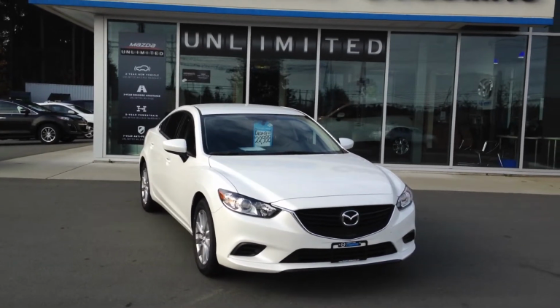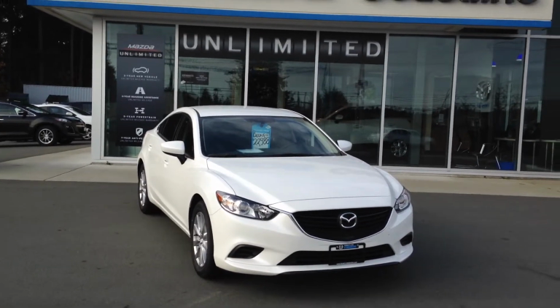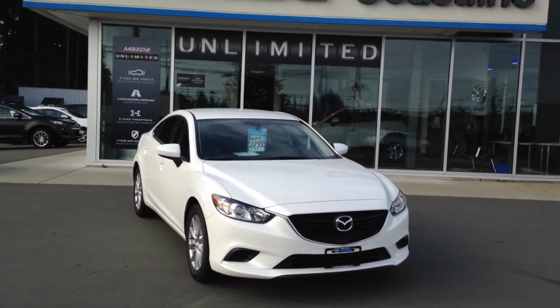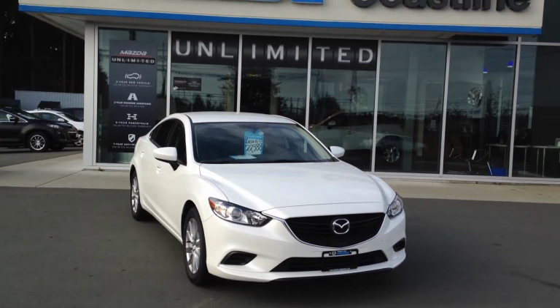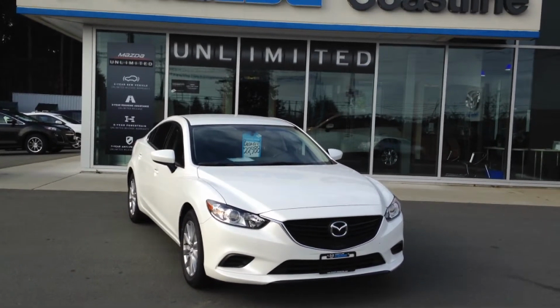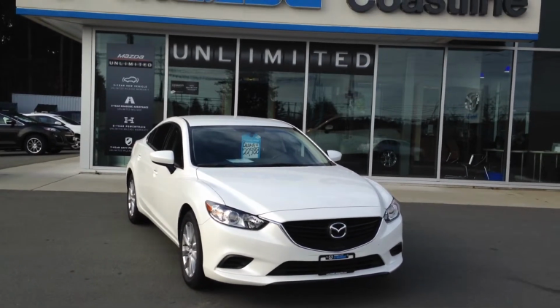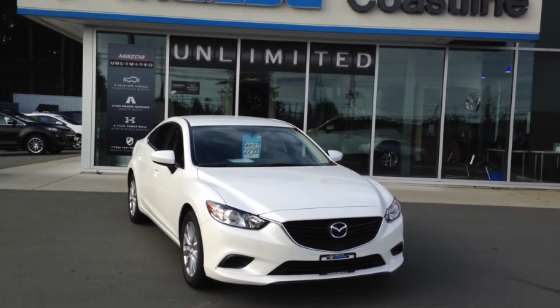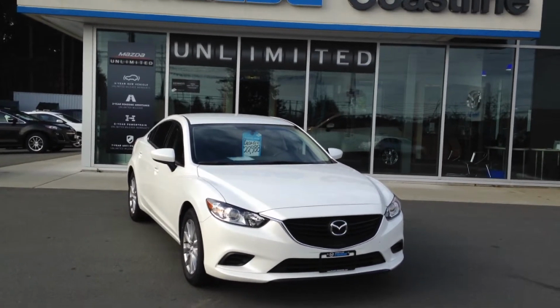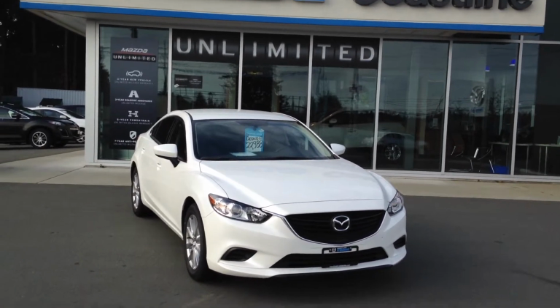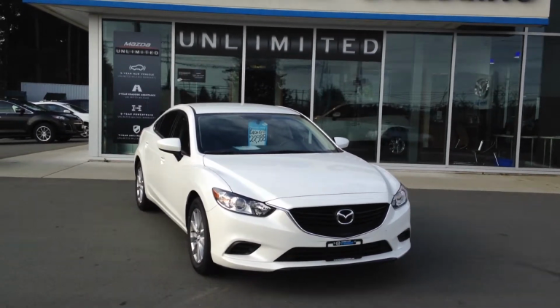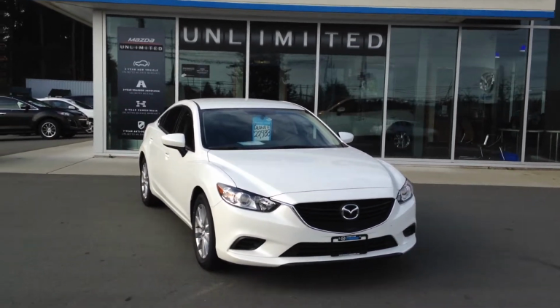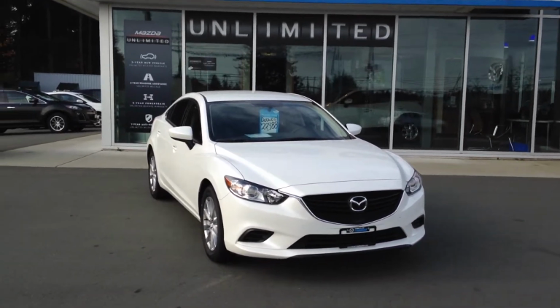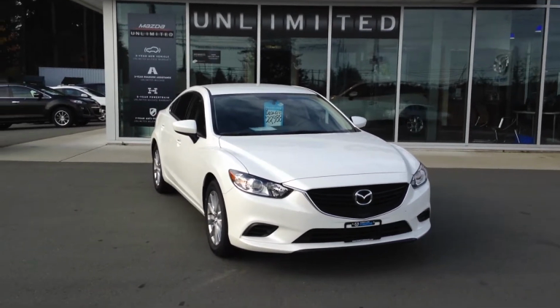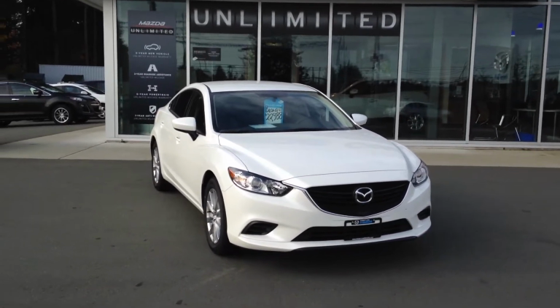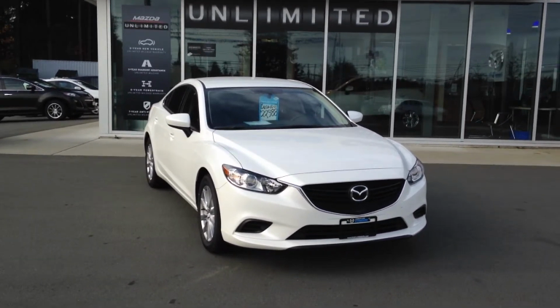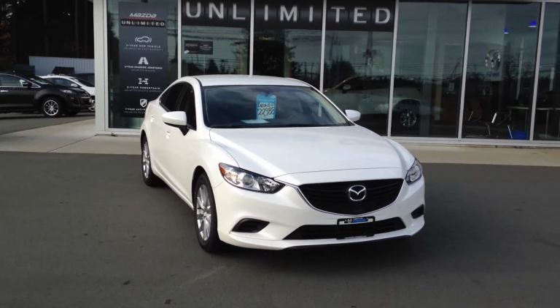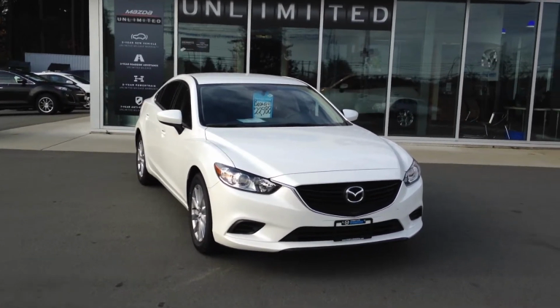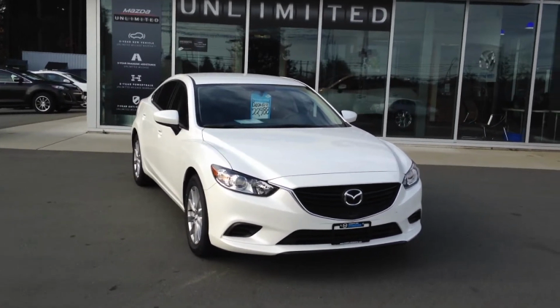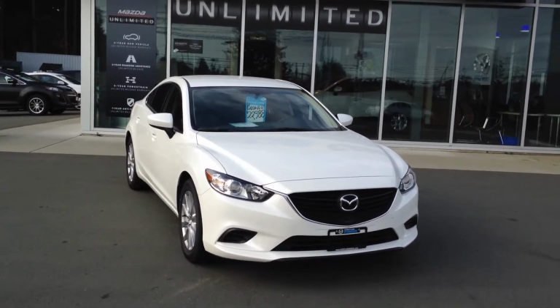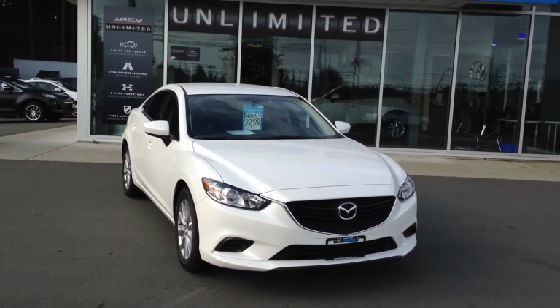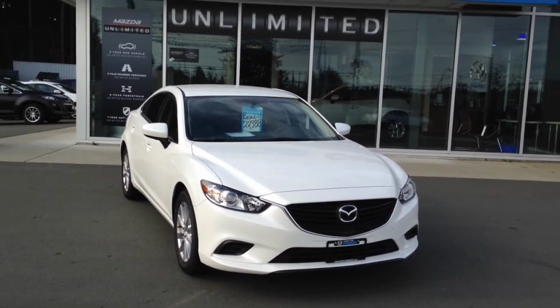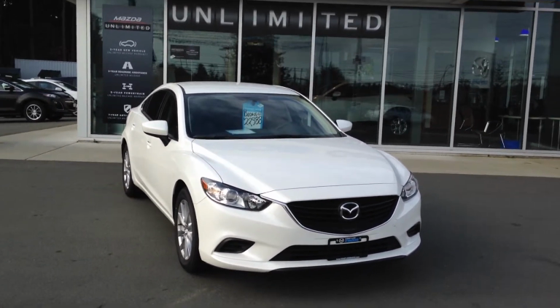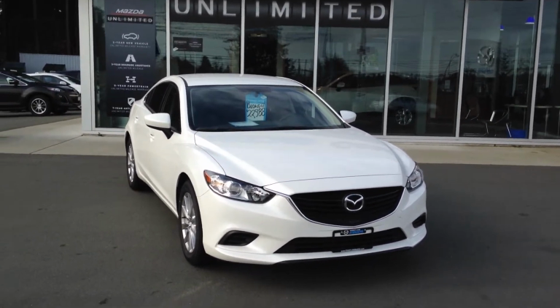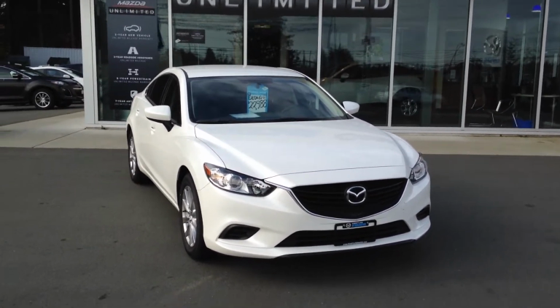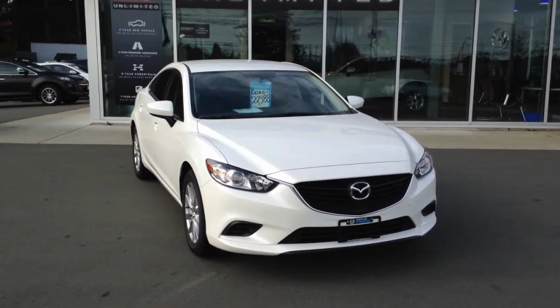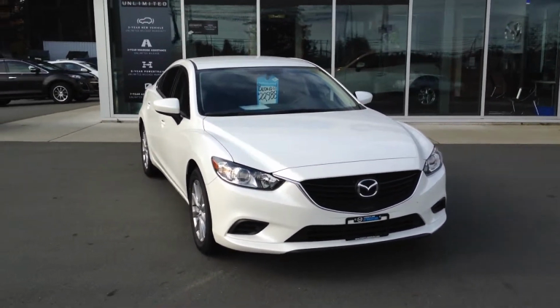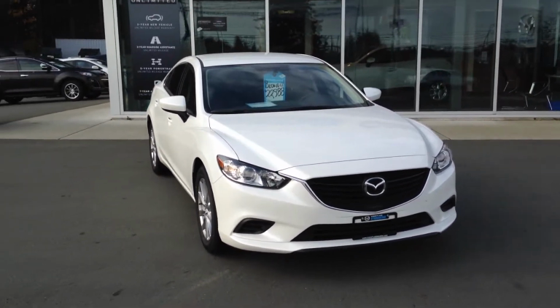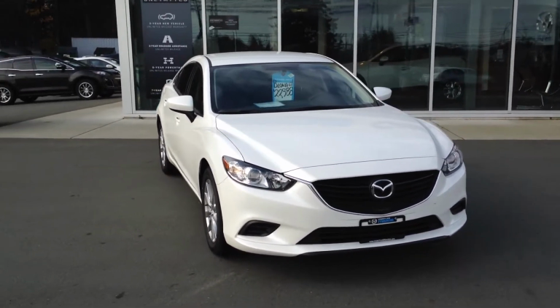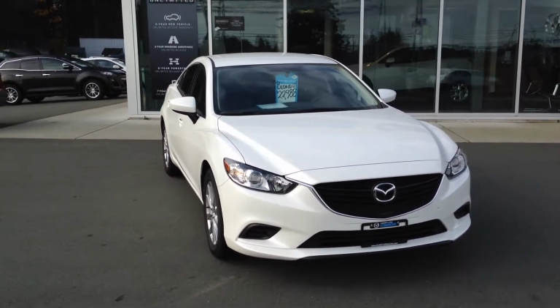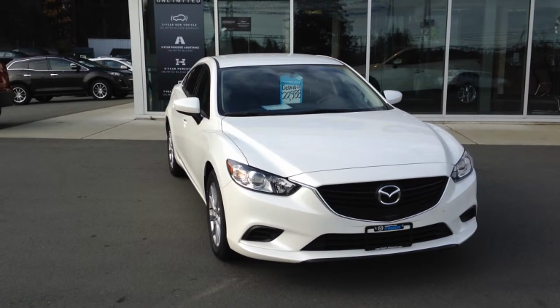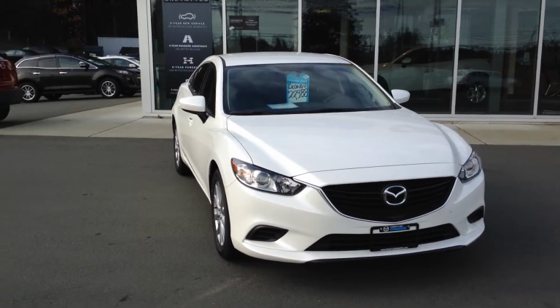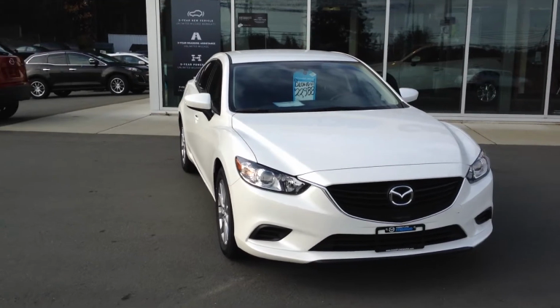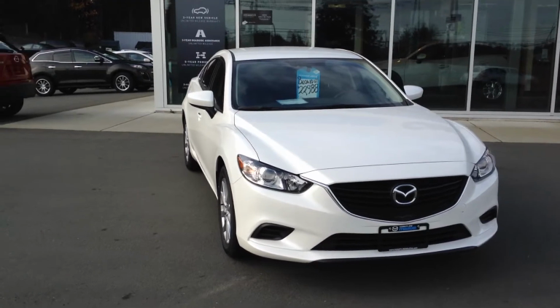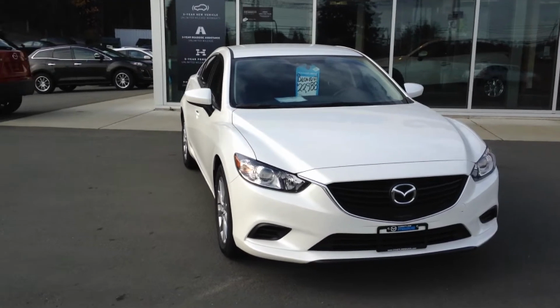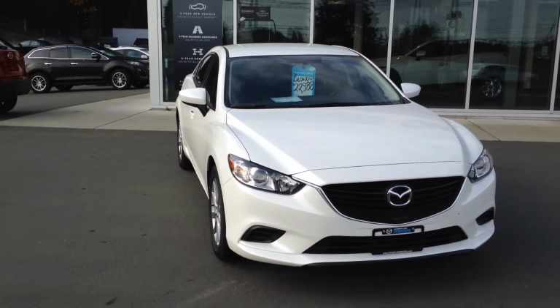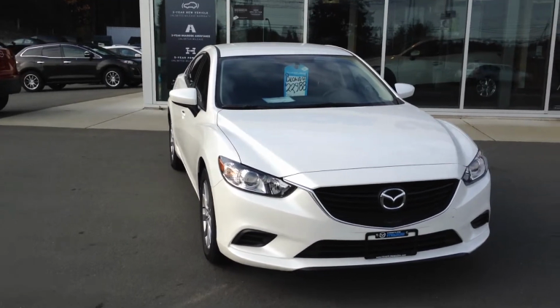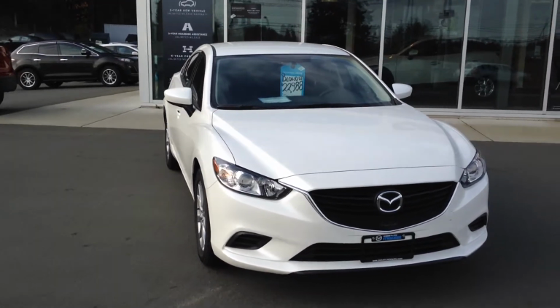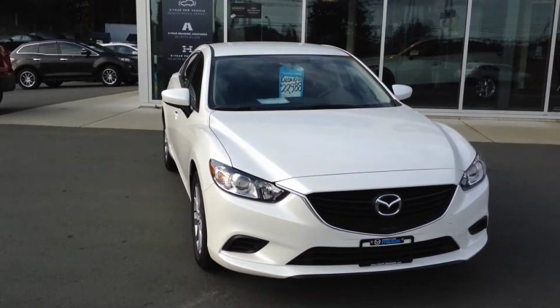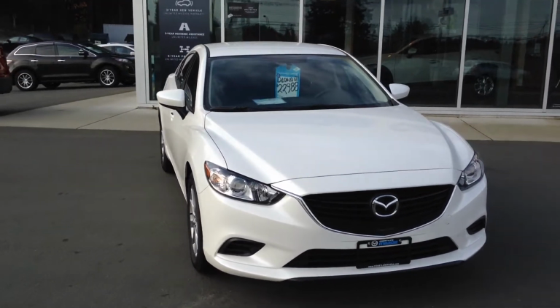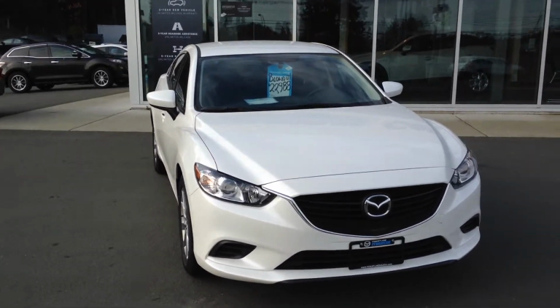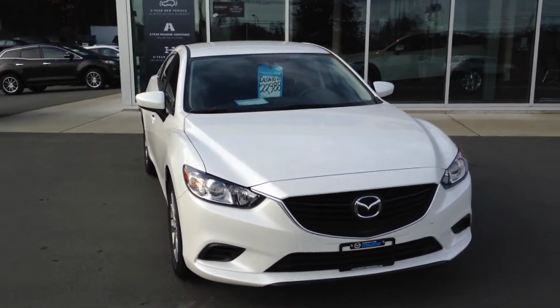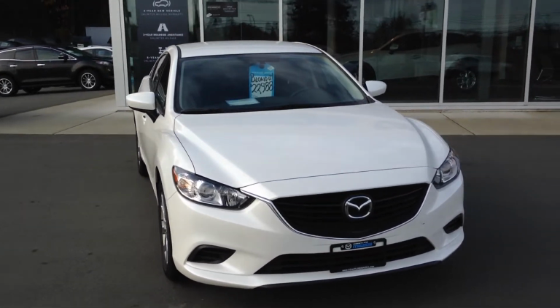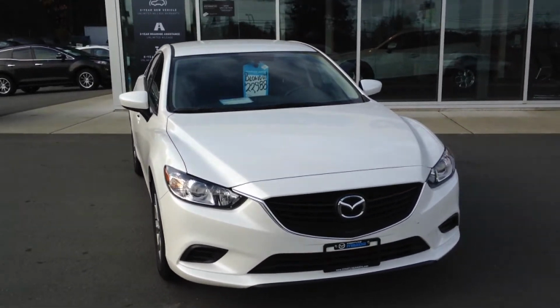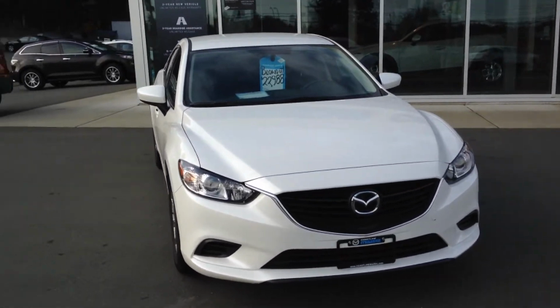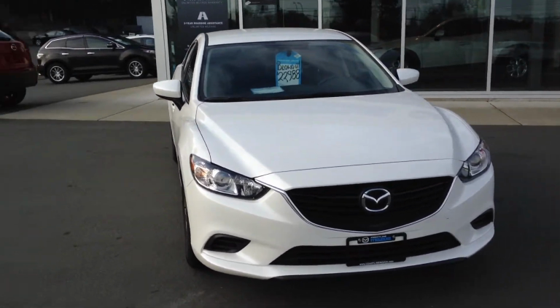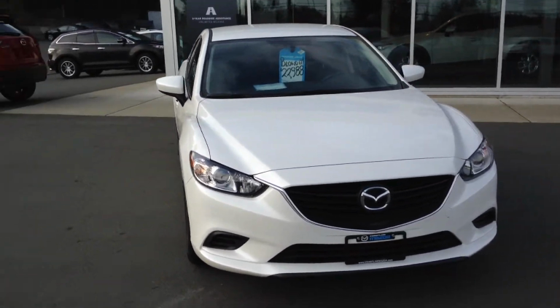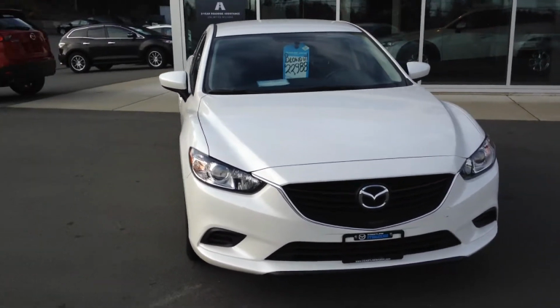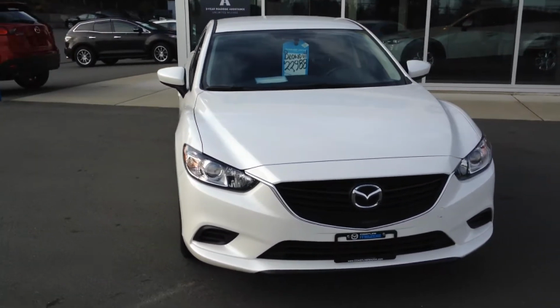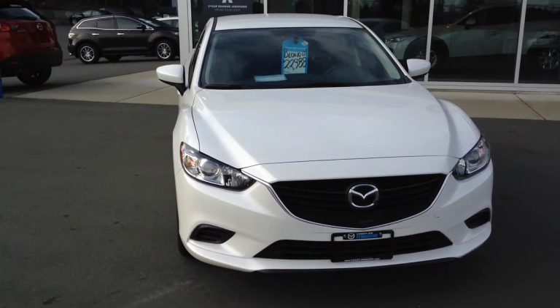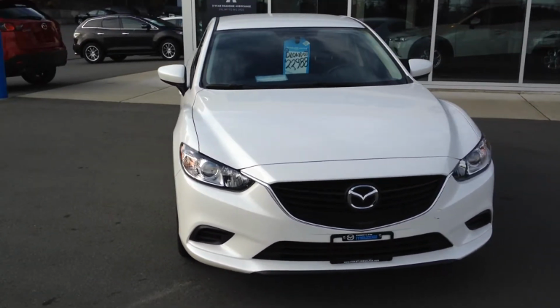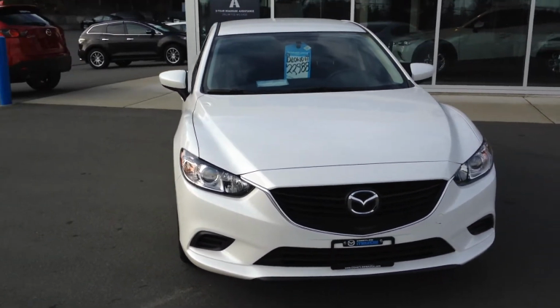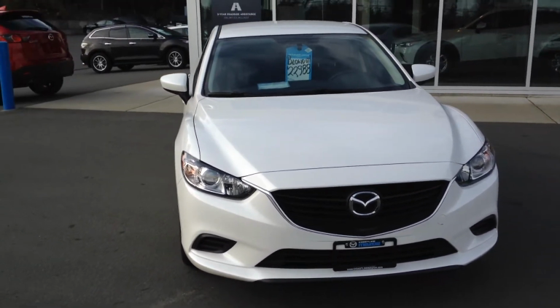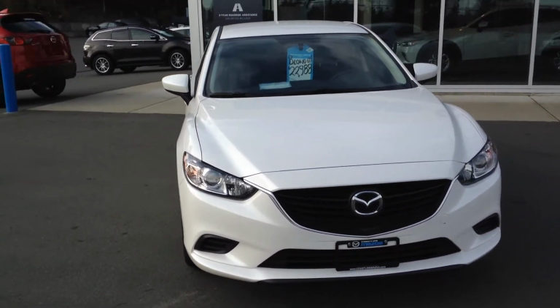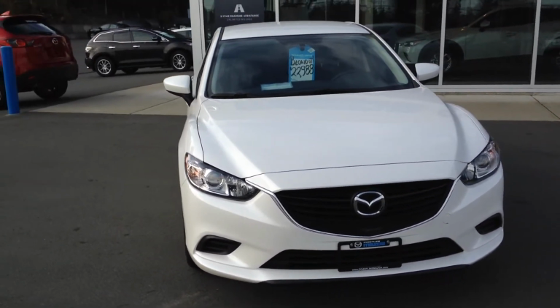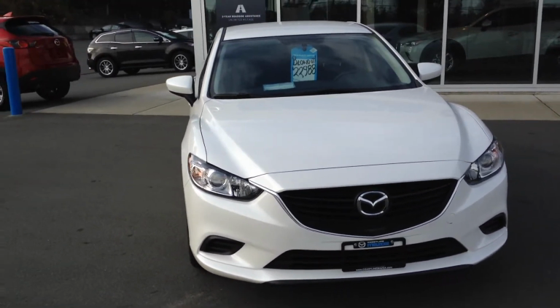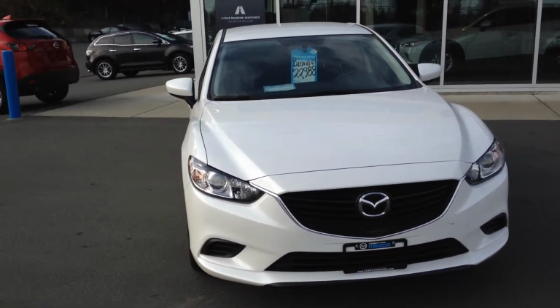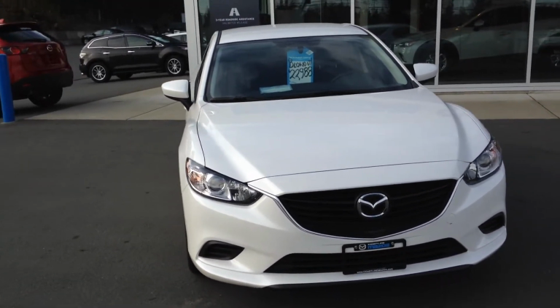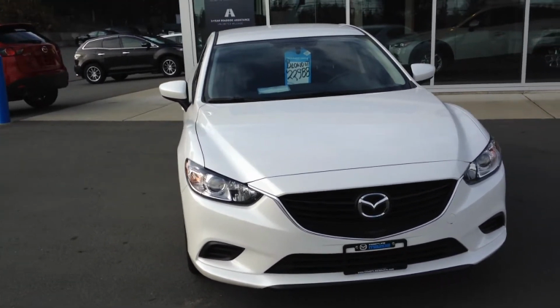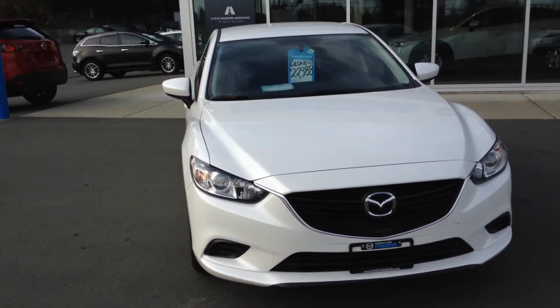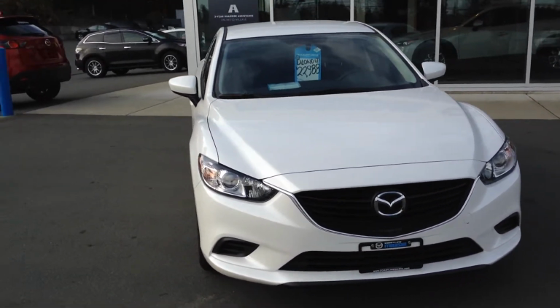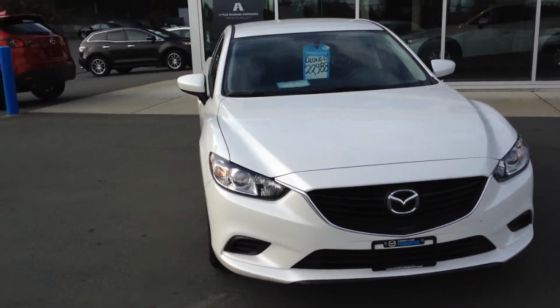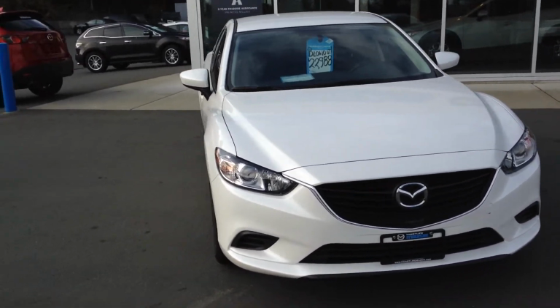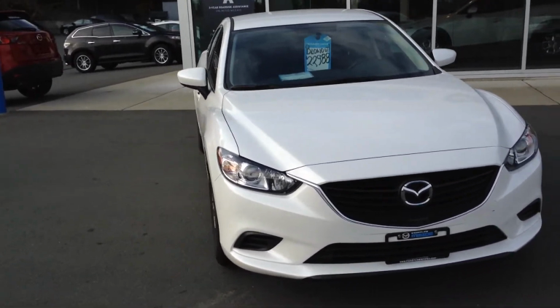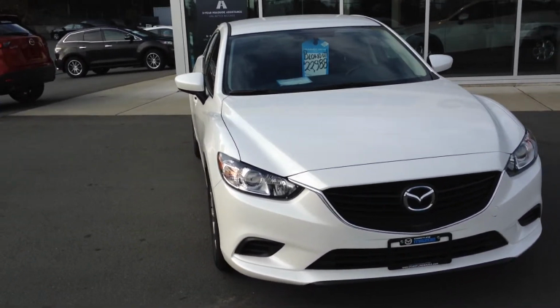Hello Joe, Brad here from Coastline Mazda. I wanted to give you a chance to see the 2015 Mazda 6 that we talked about.